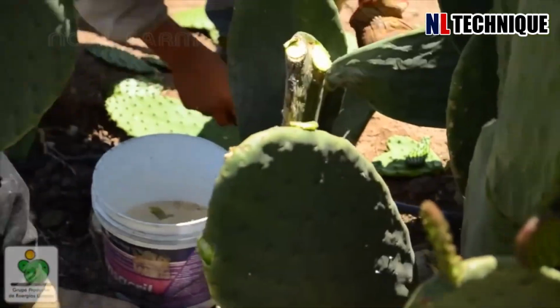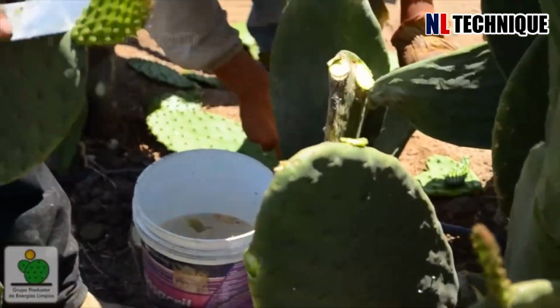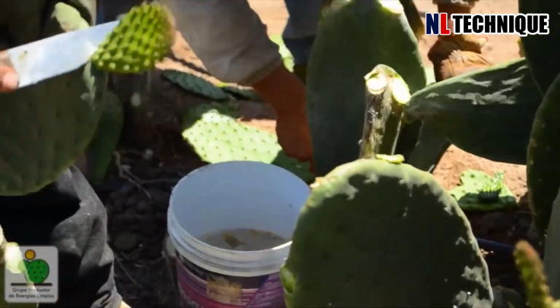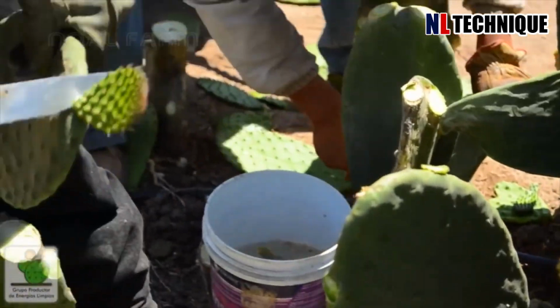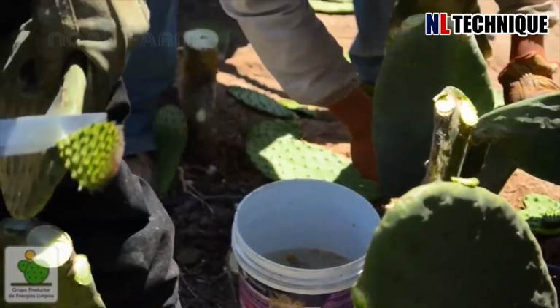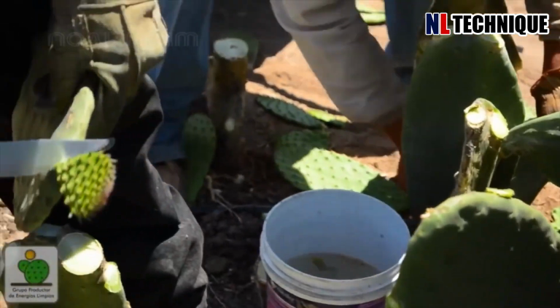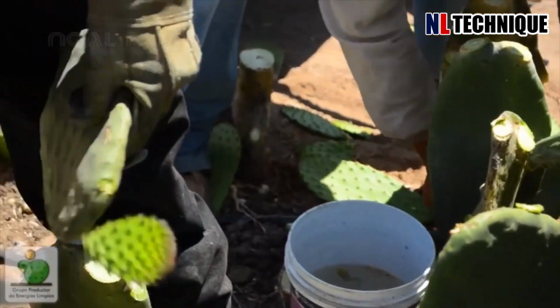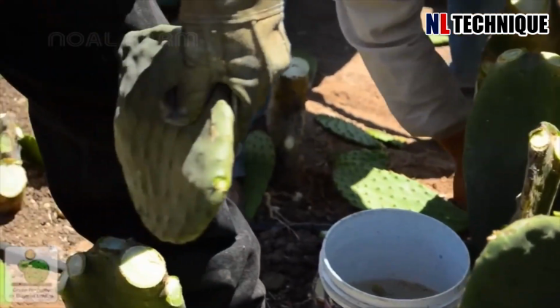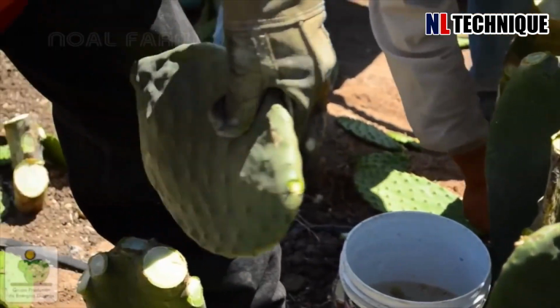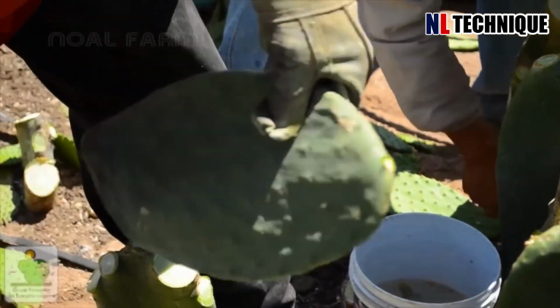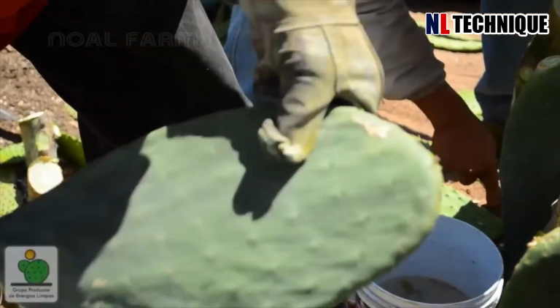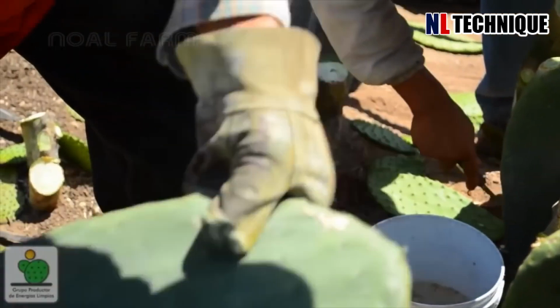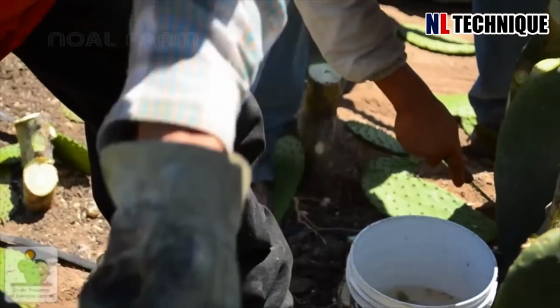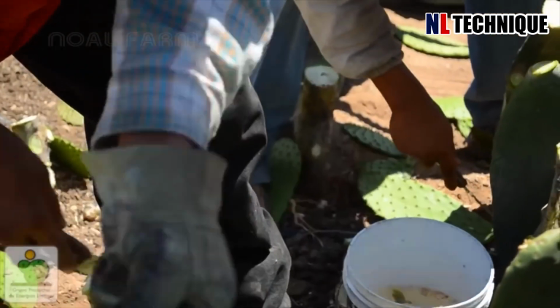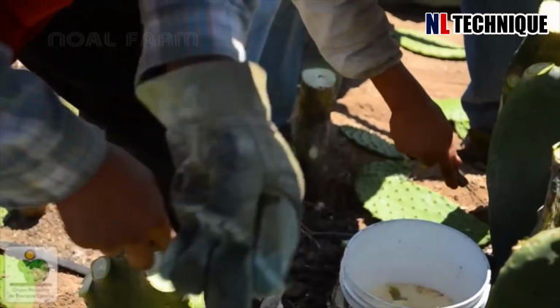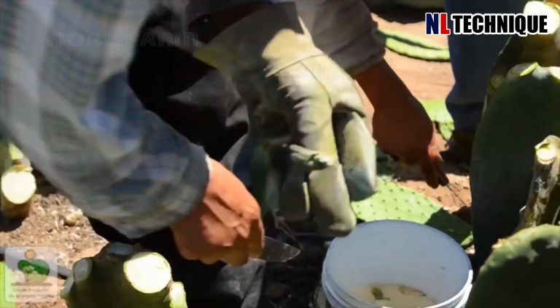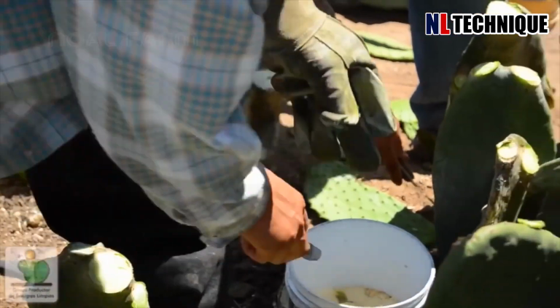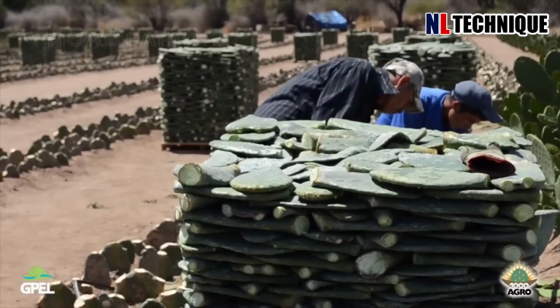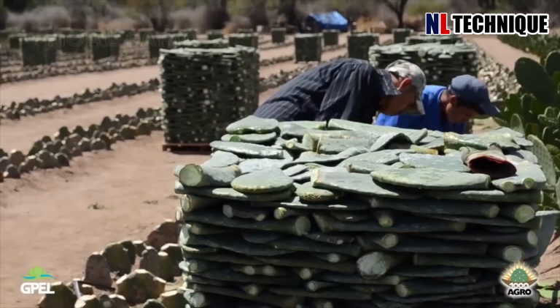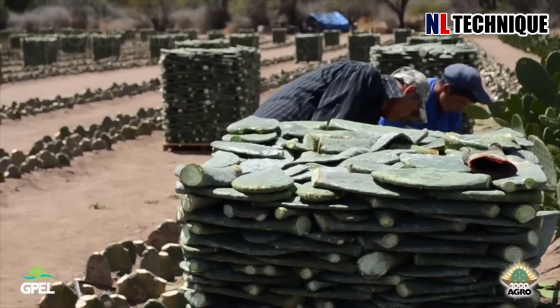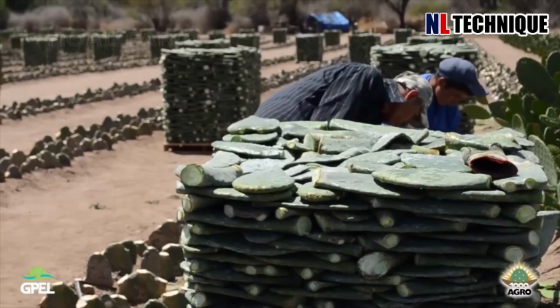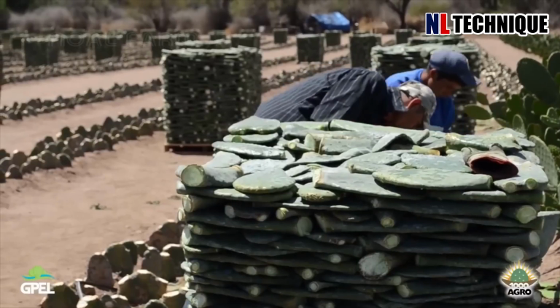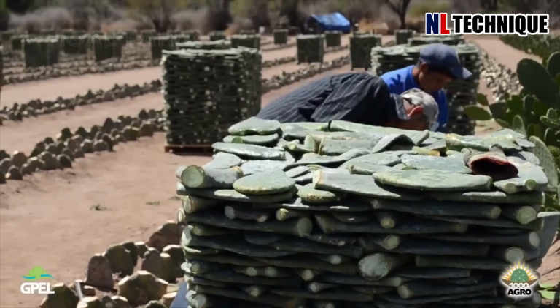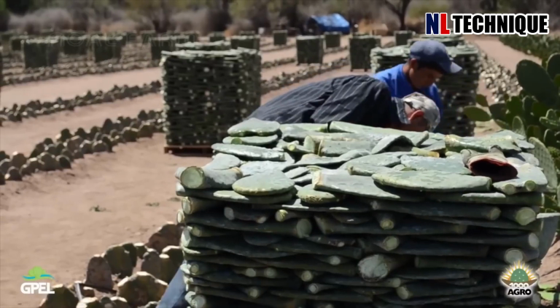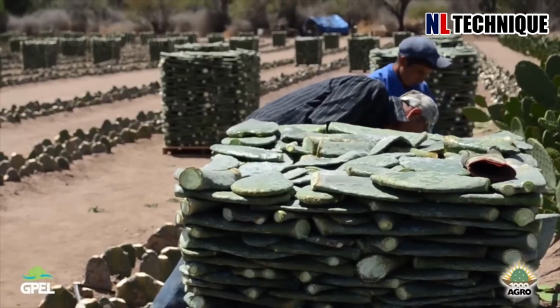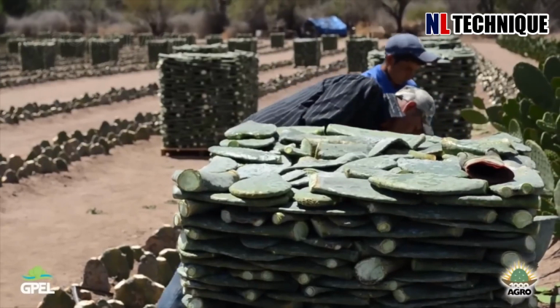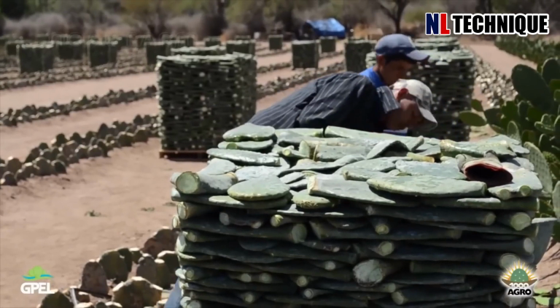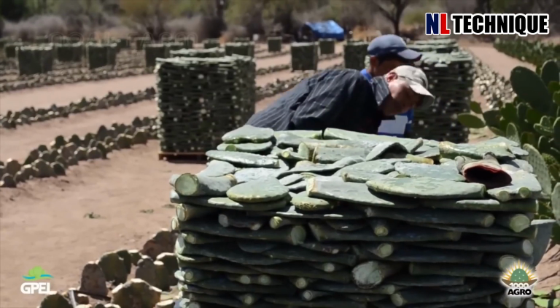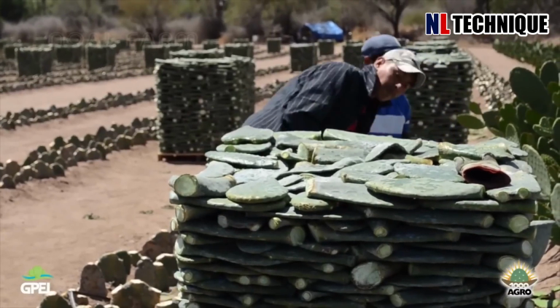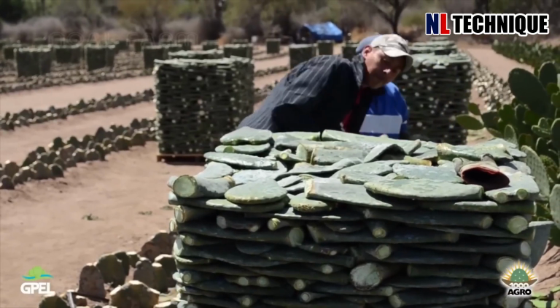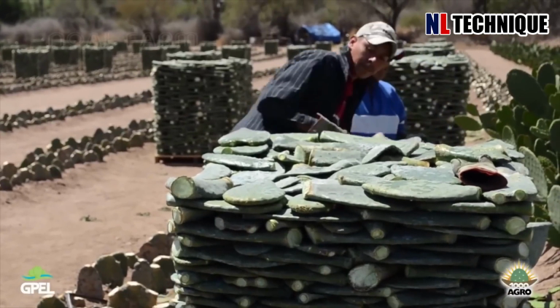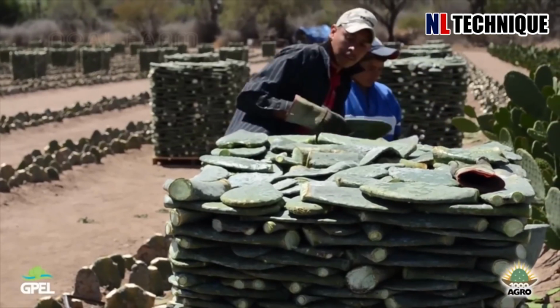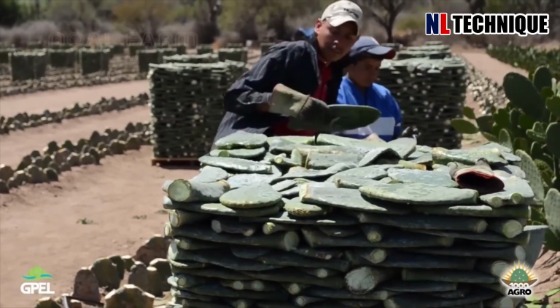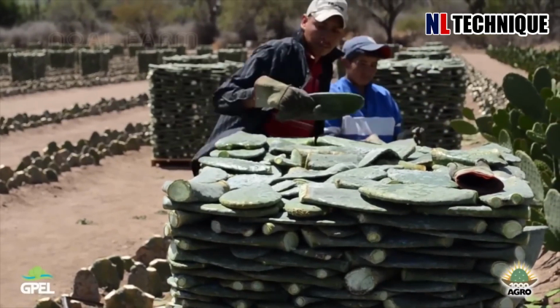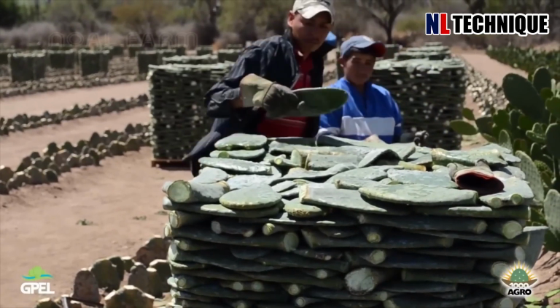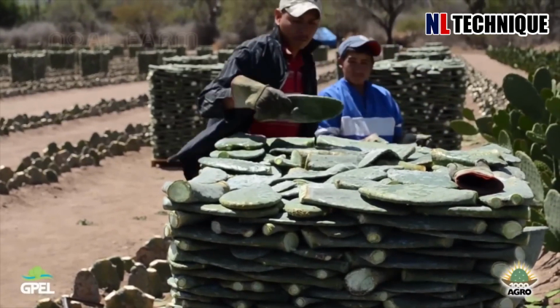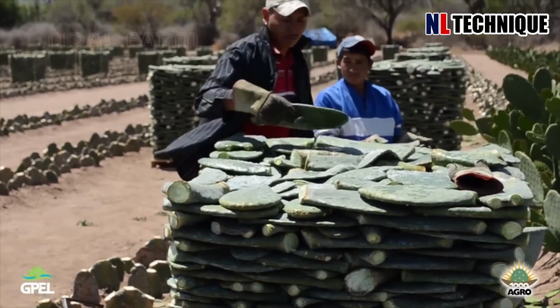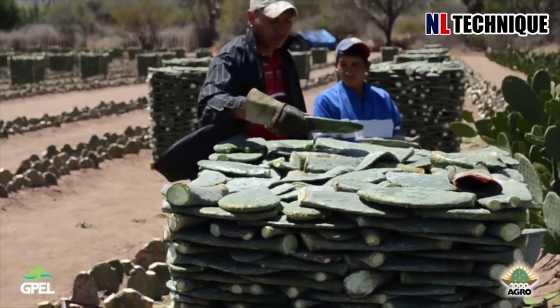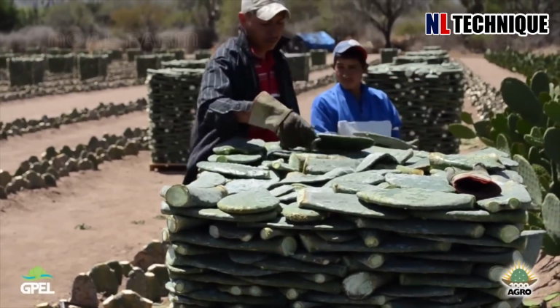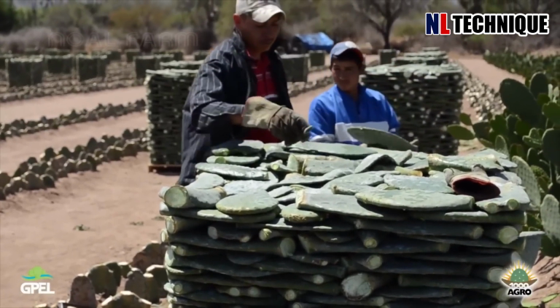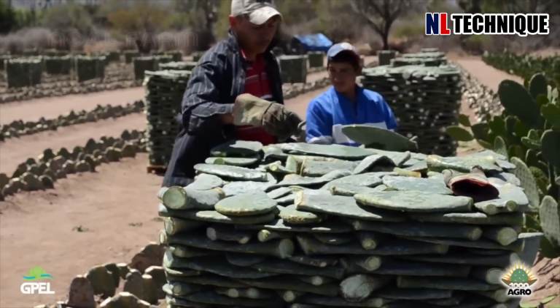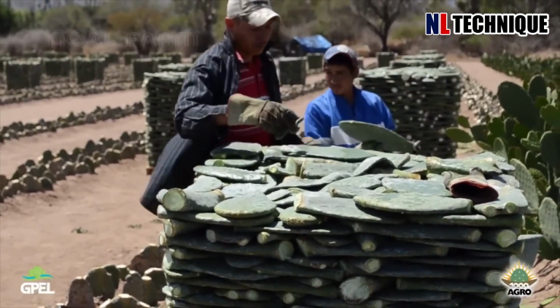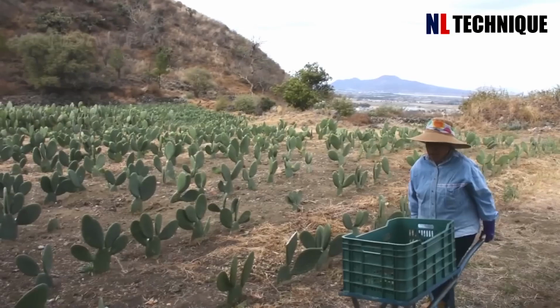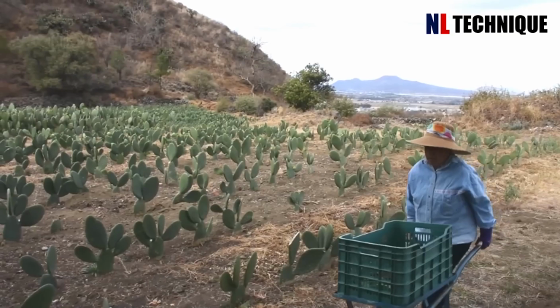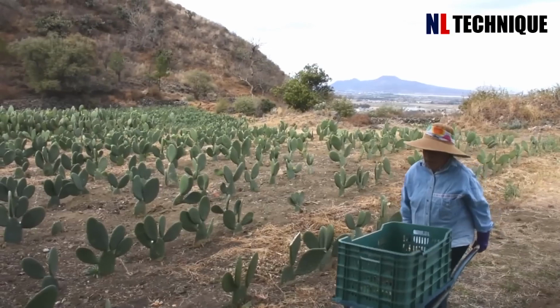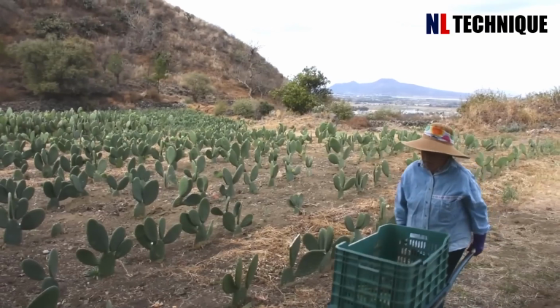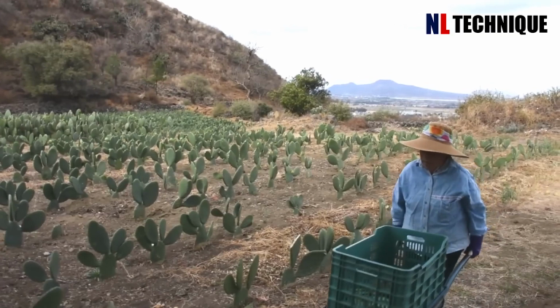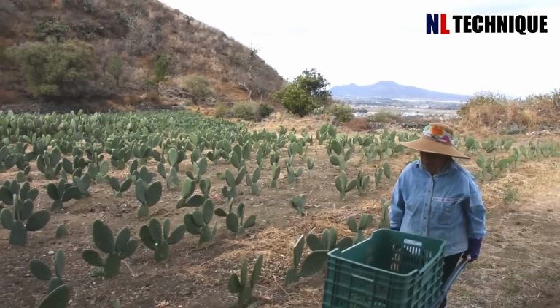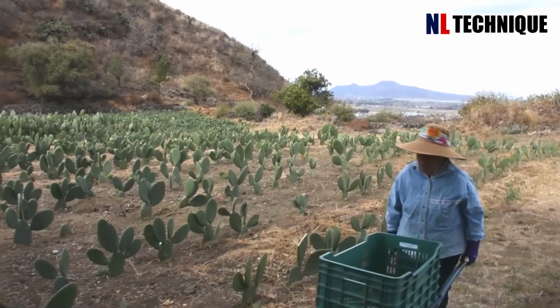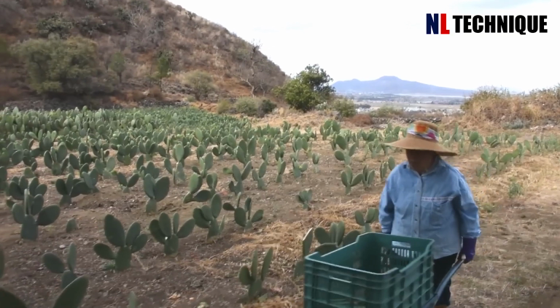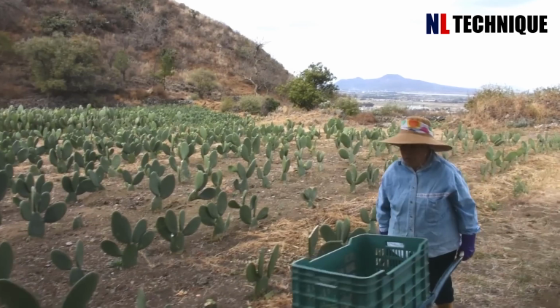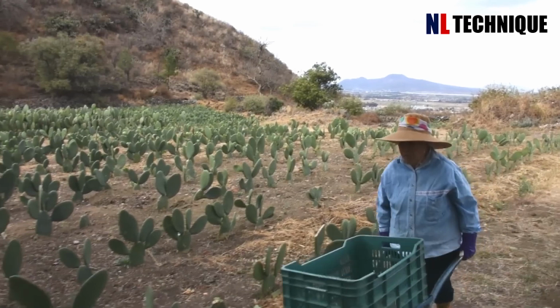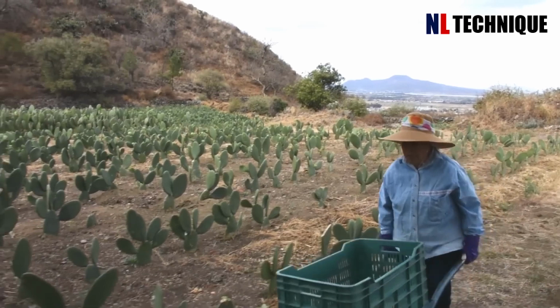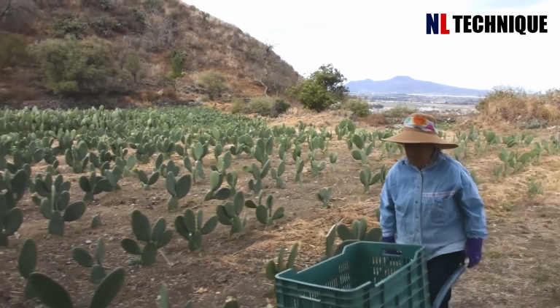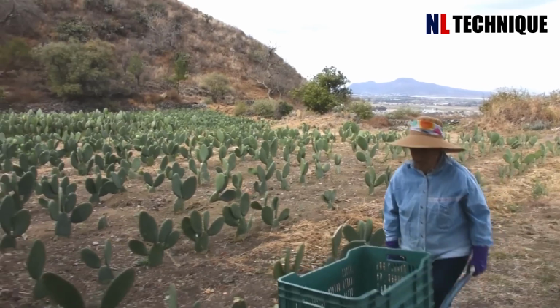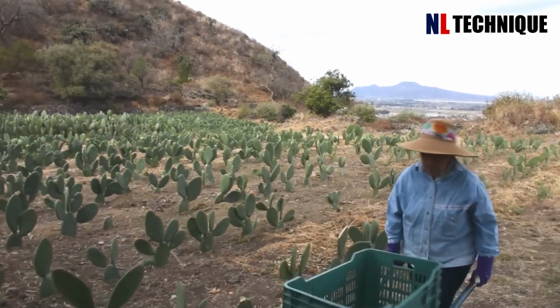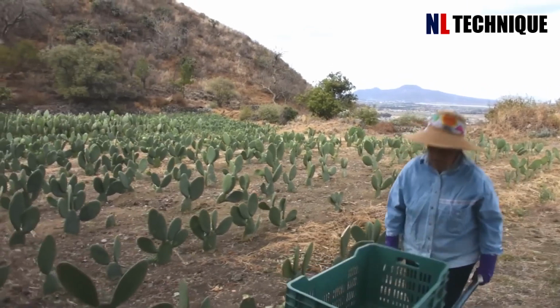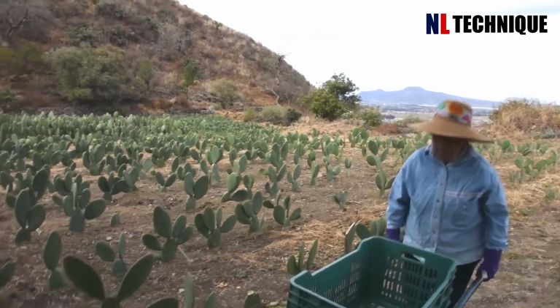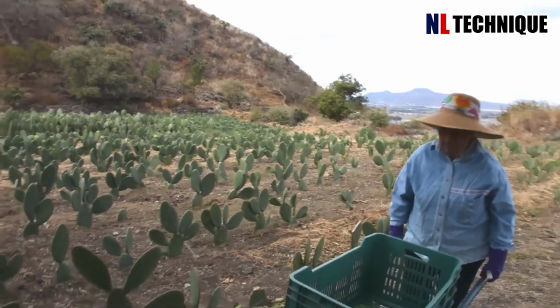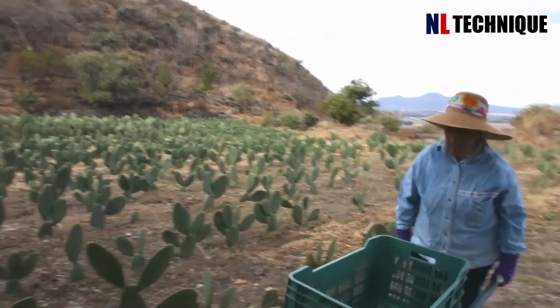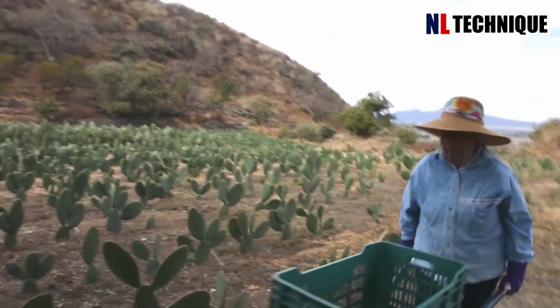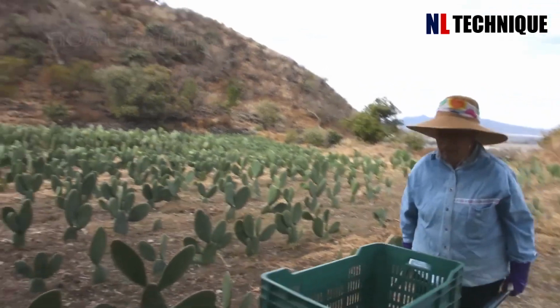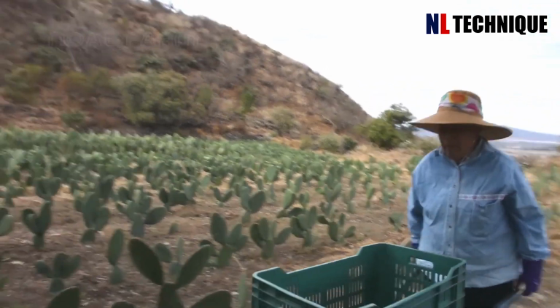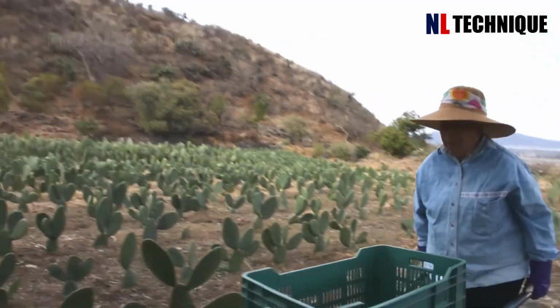In the arid landscape of the nopal cactus farm, workers embarked on the delicate task of harvesting.